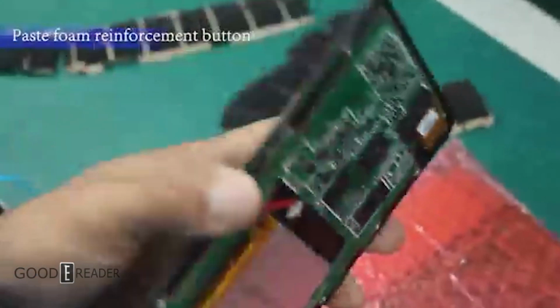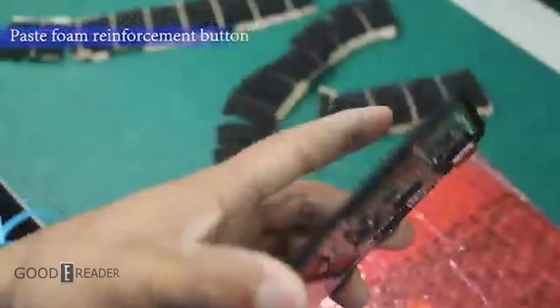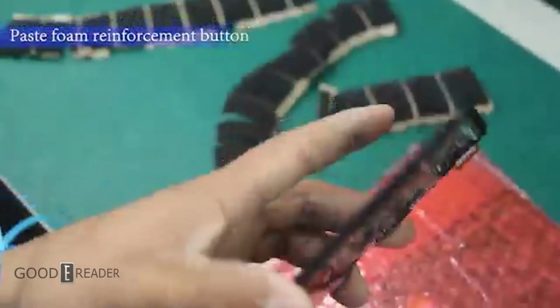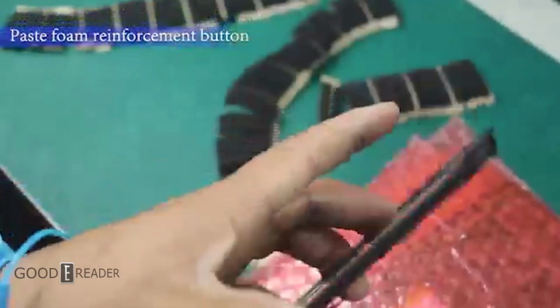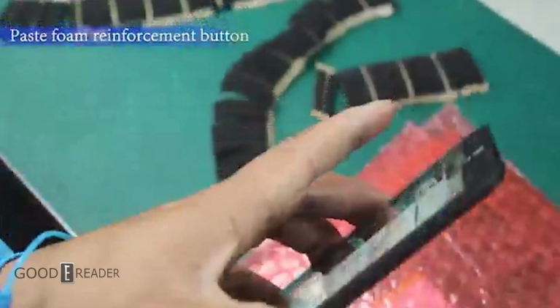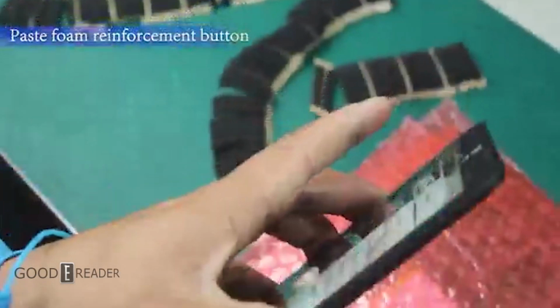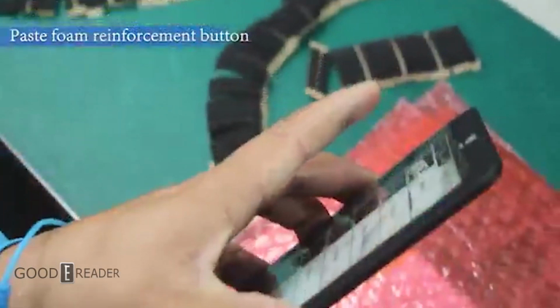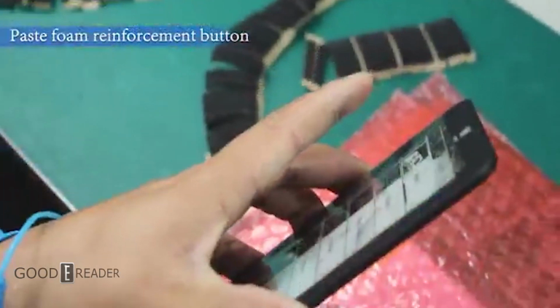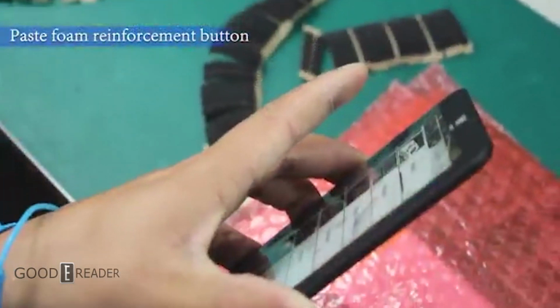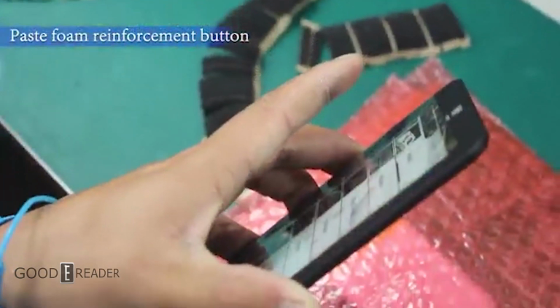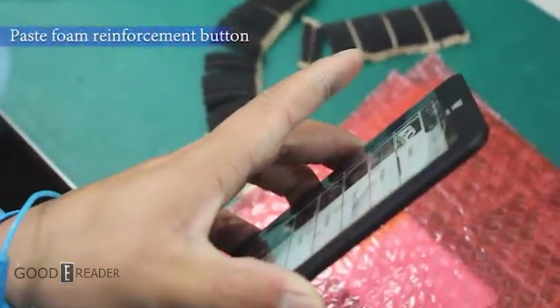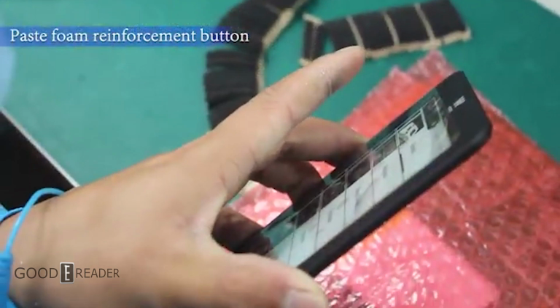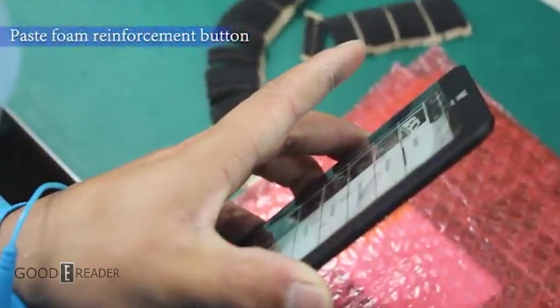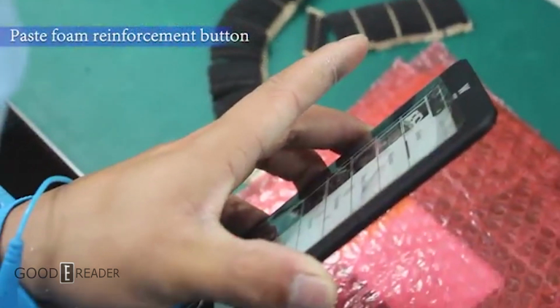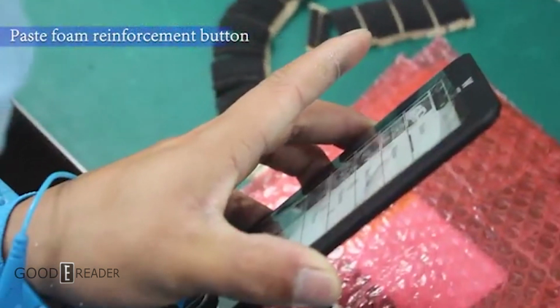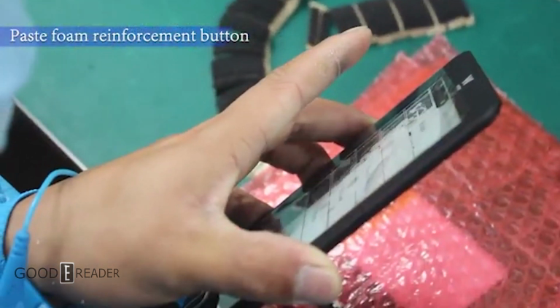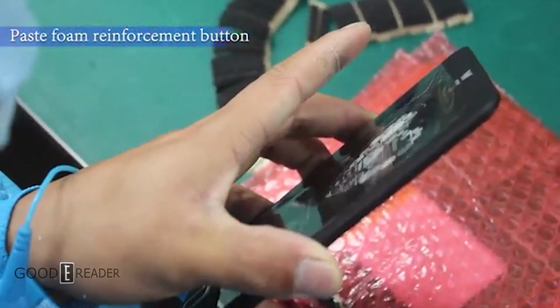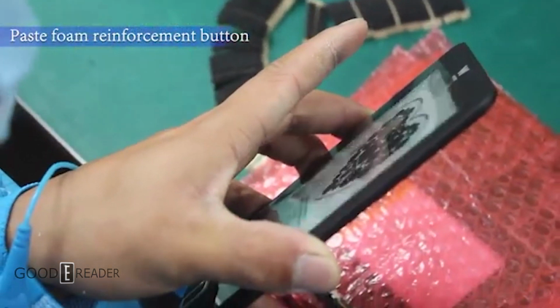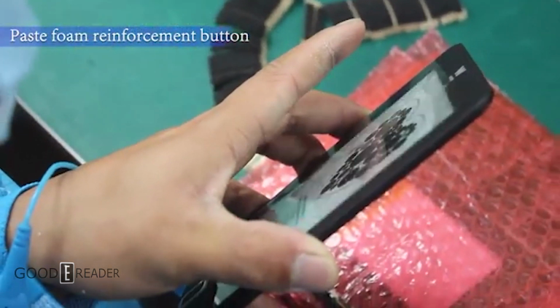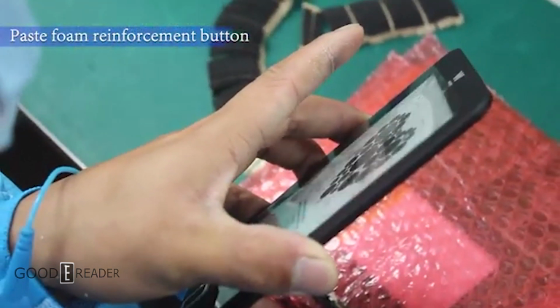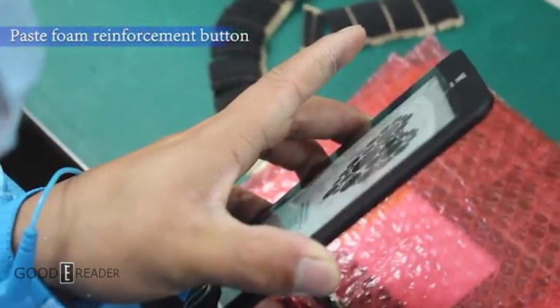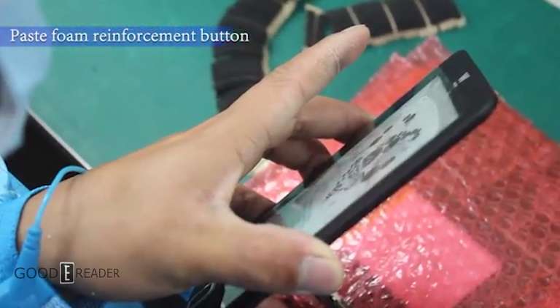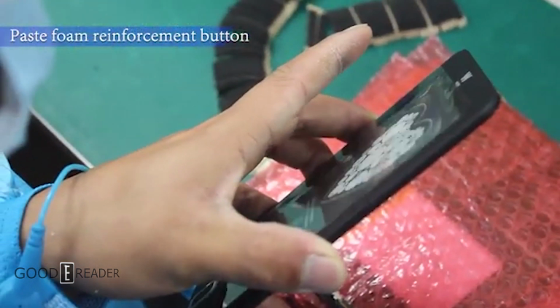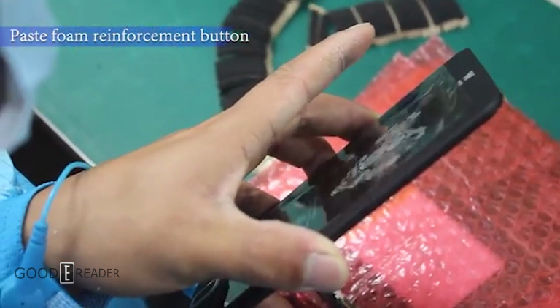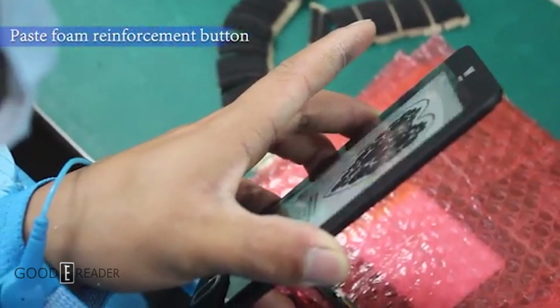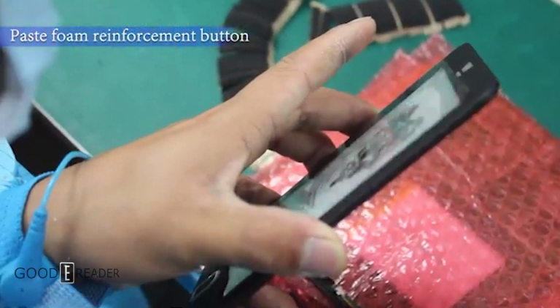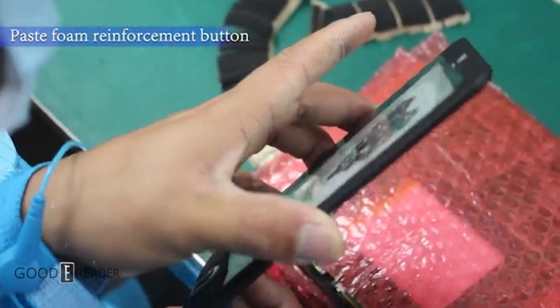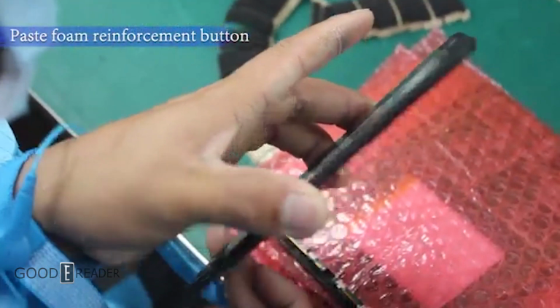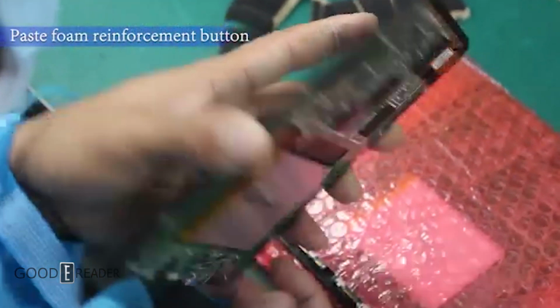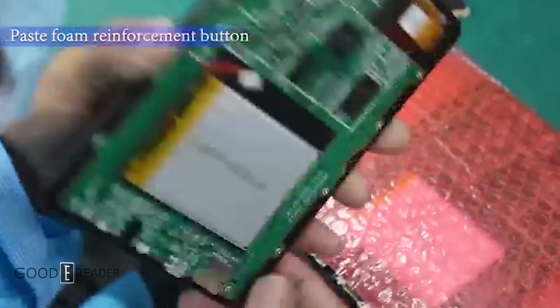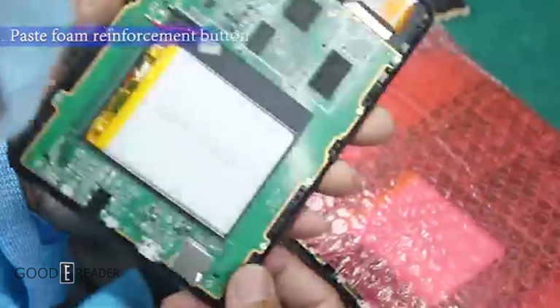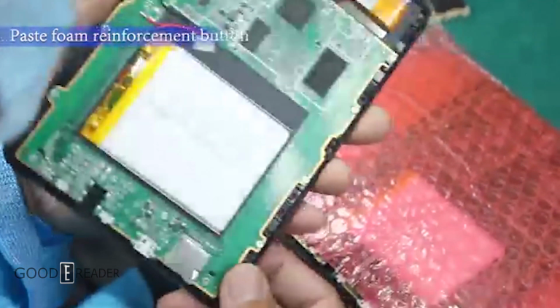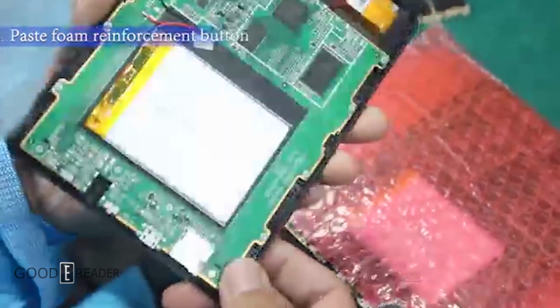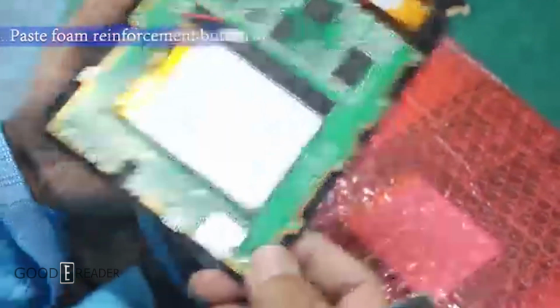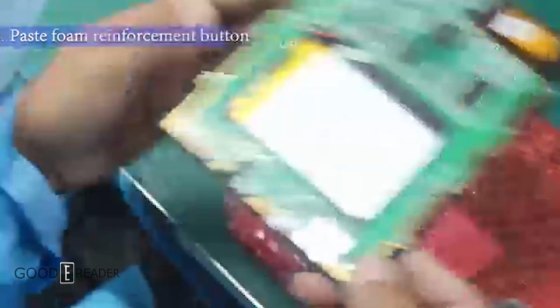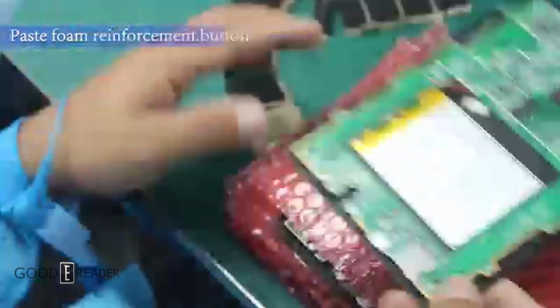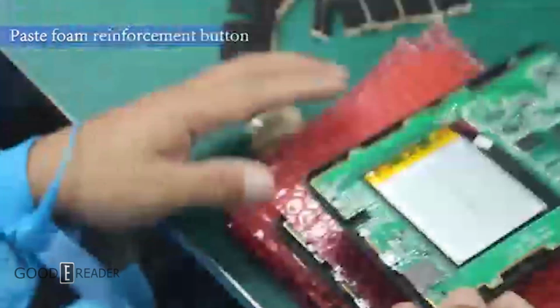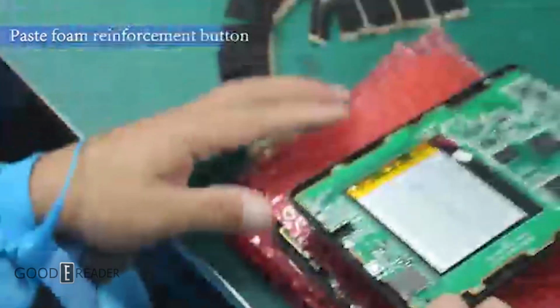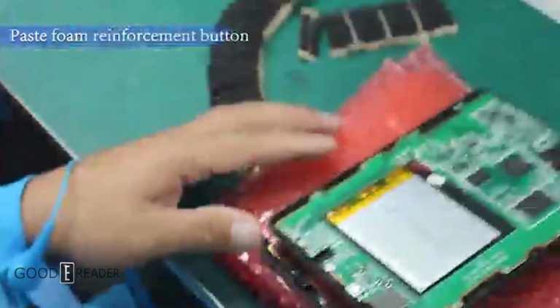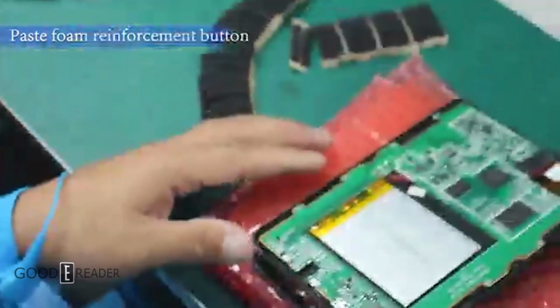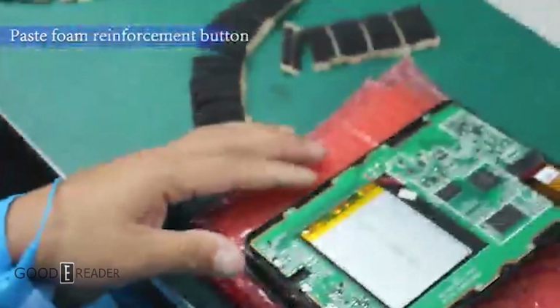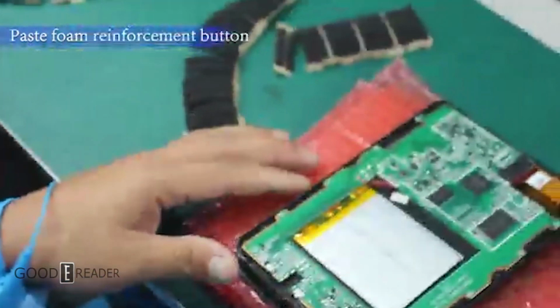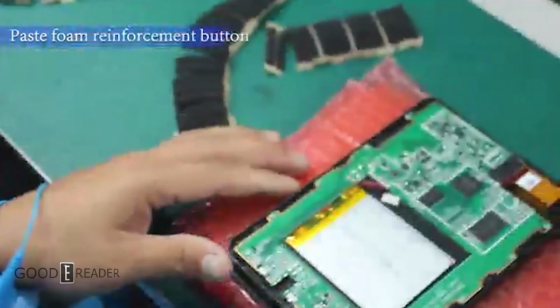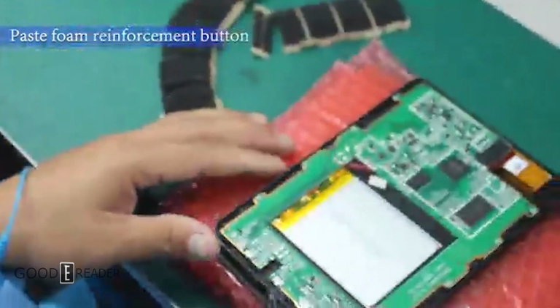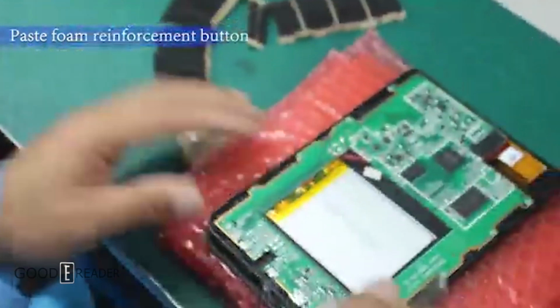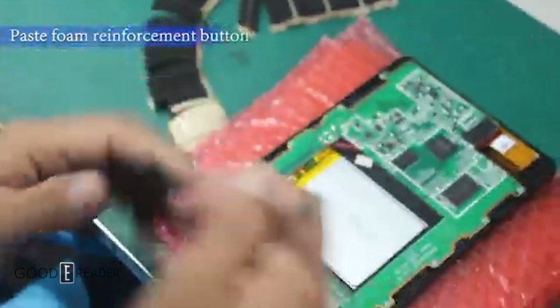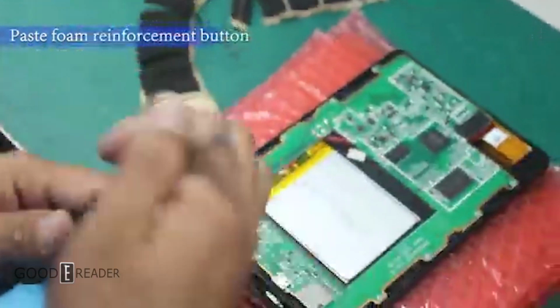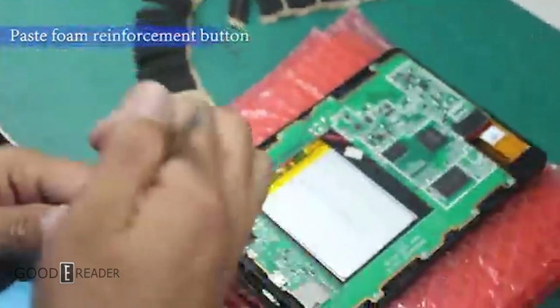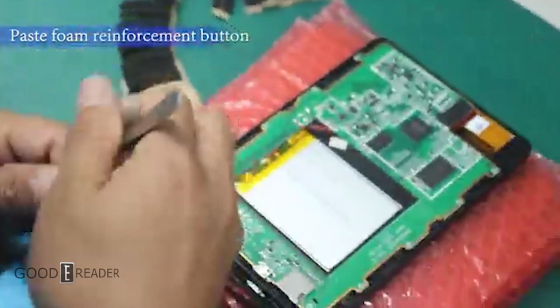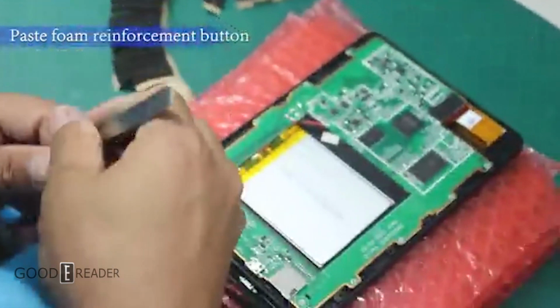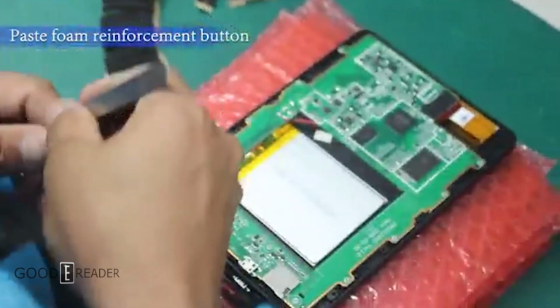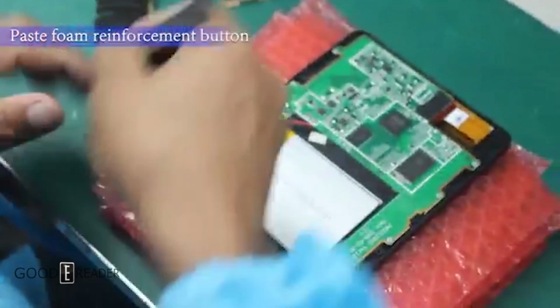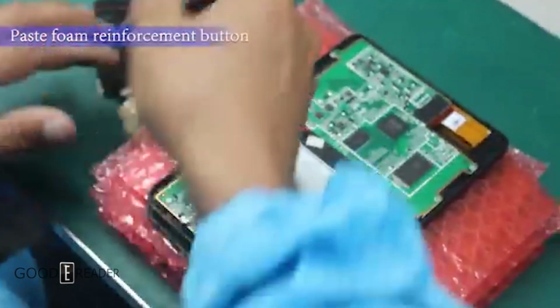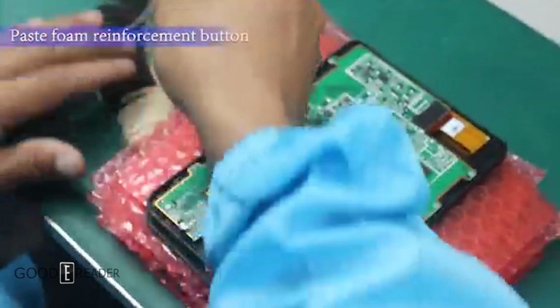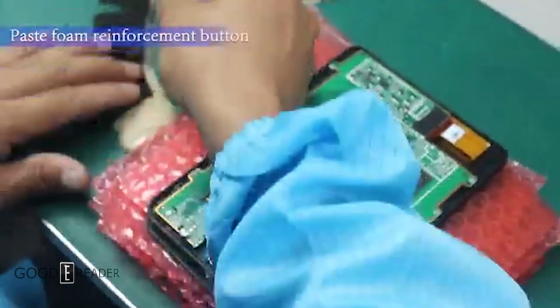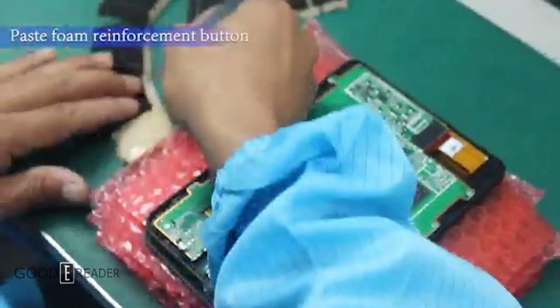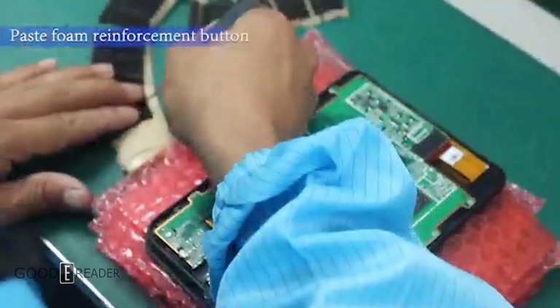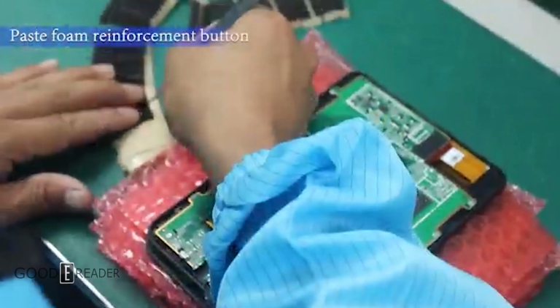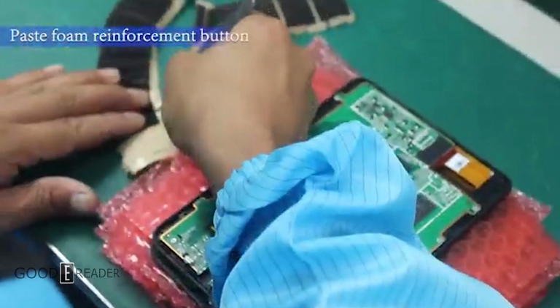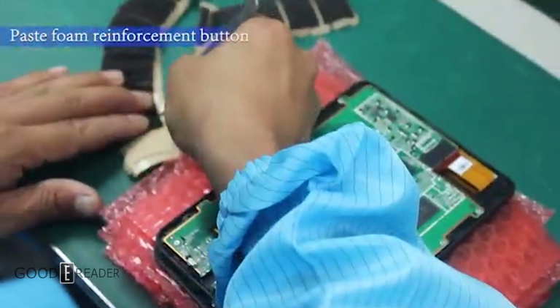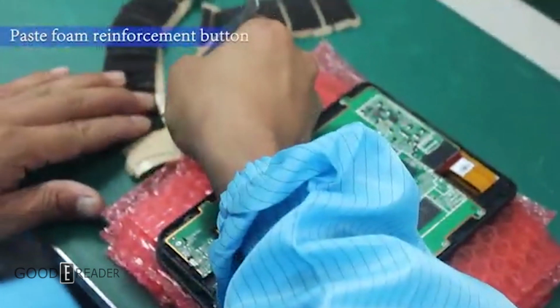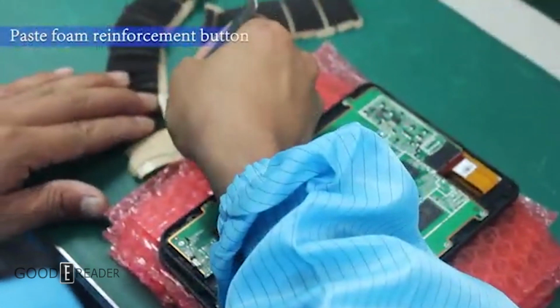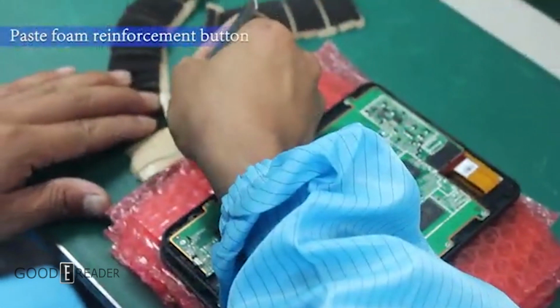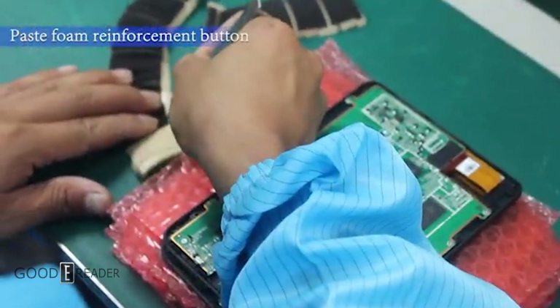Again, this only applies to devices that have buttons, but if there are physical buttons, little foam reinforcements are added as needed.